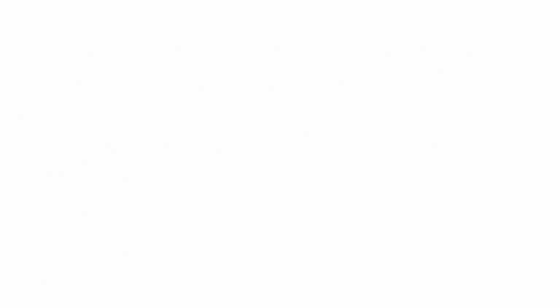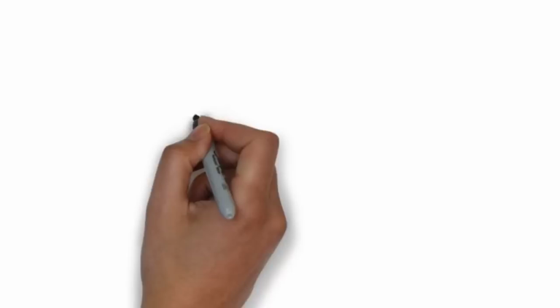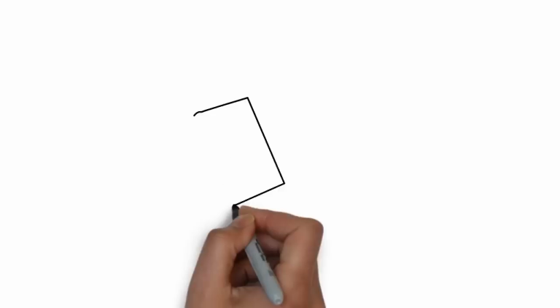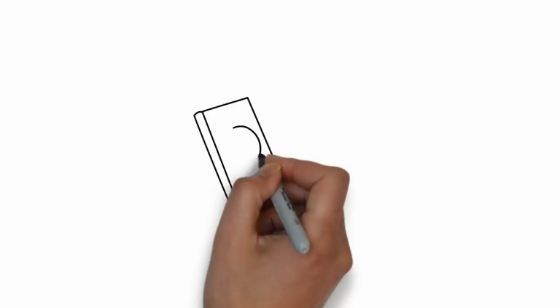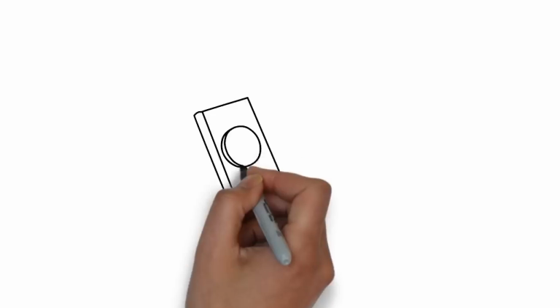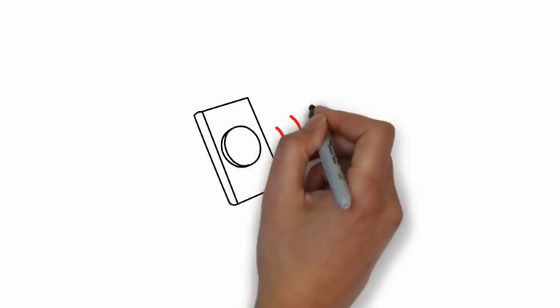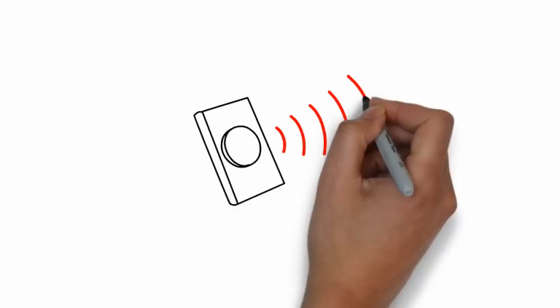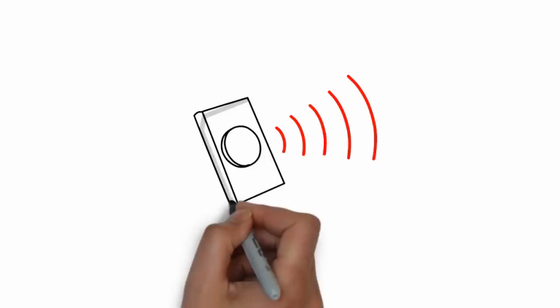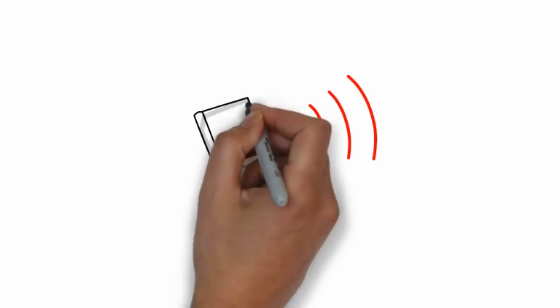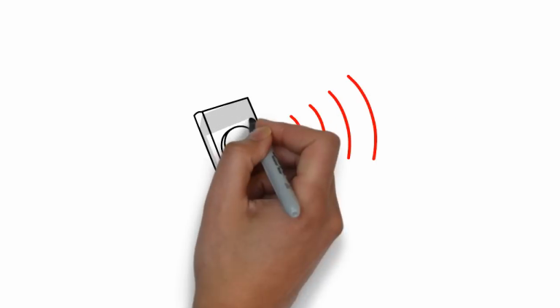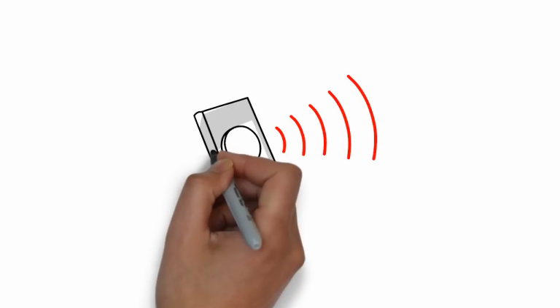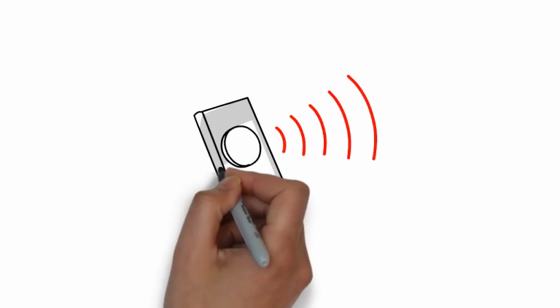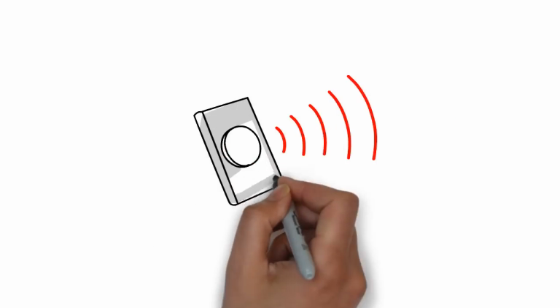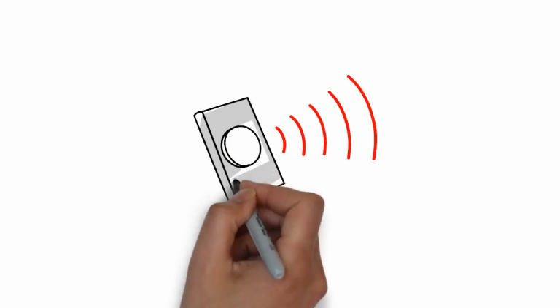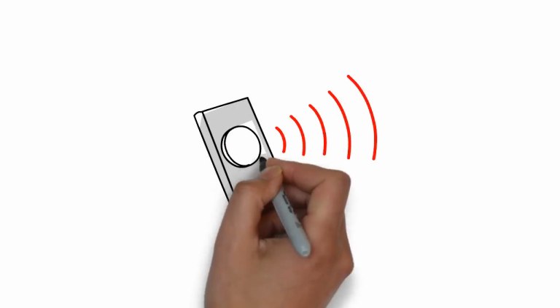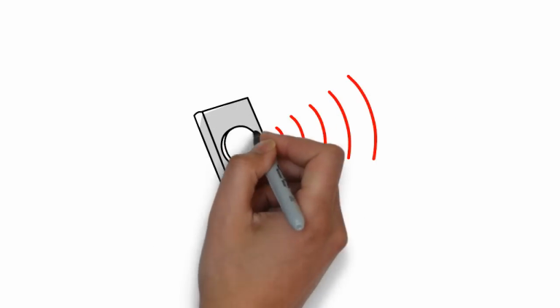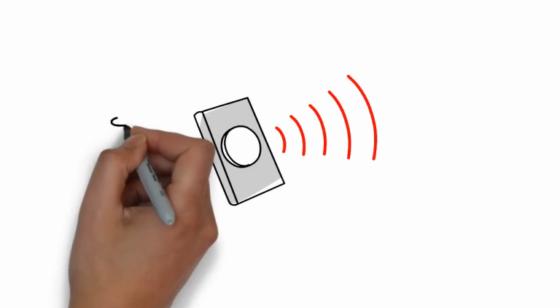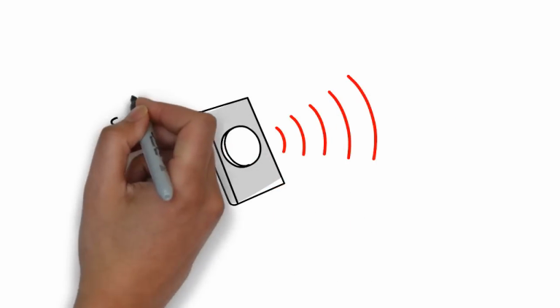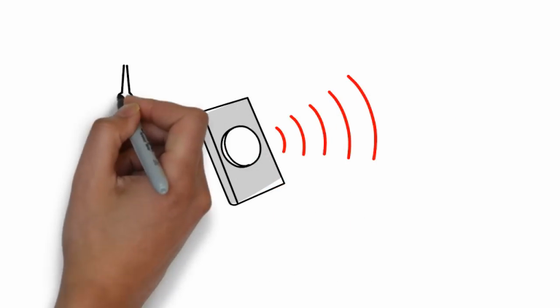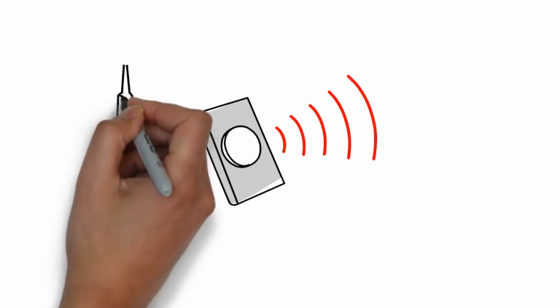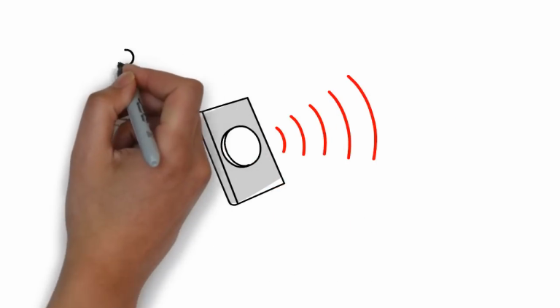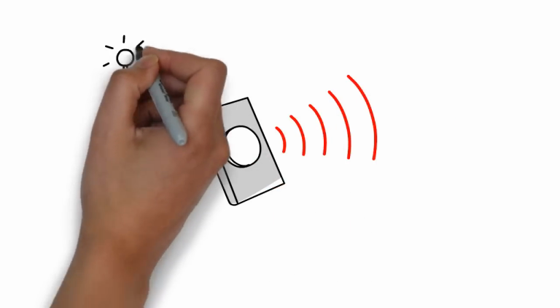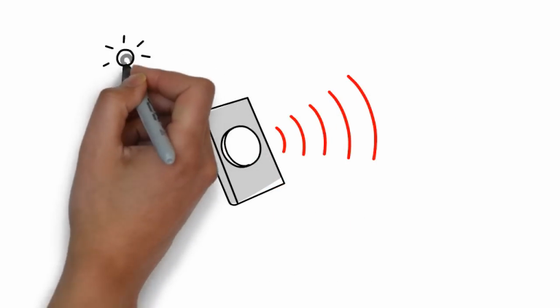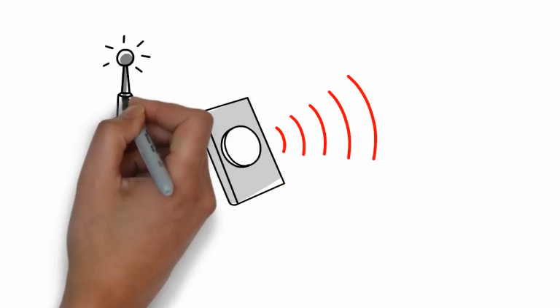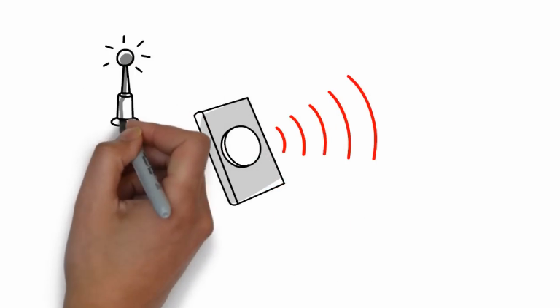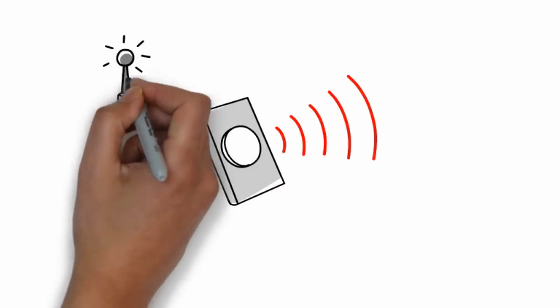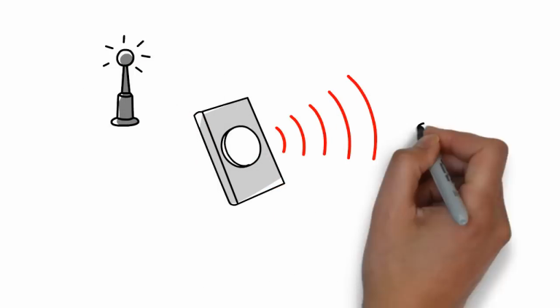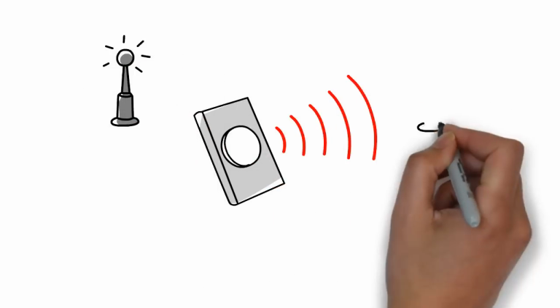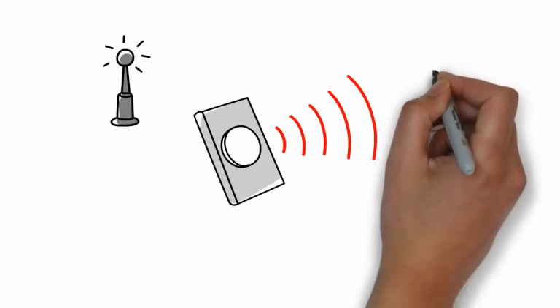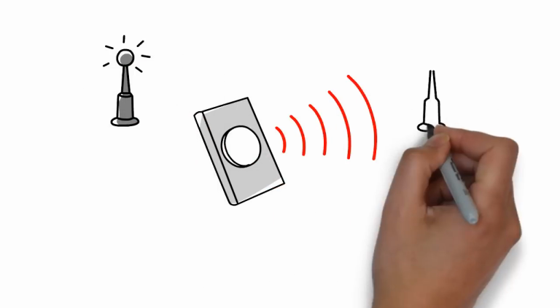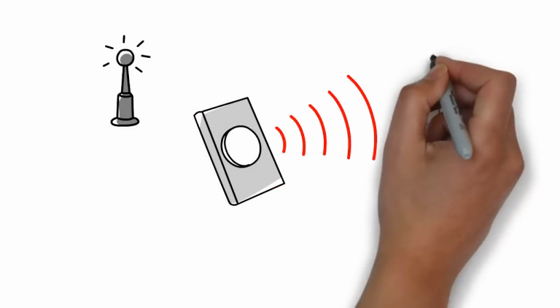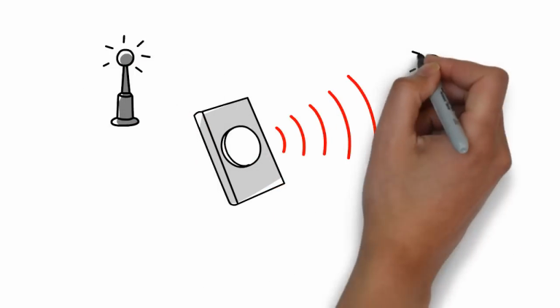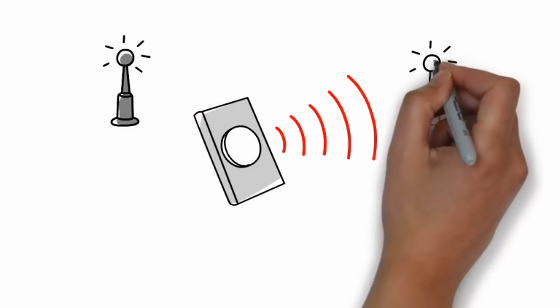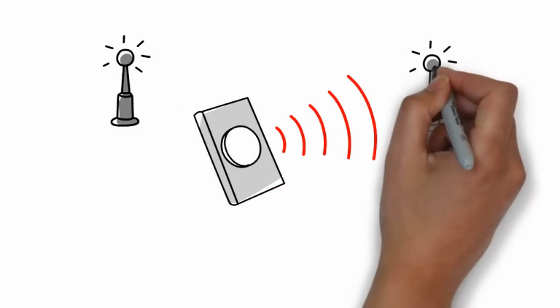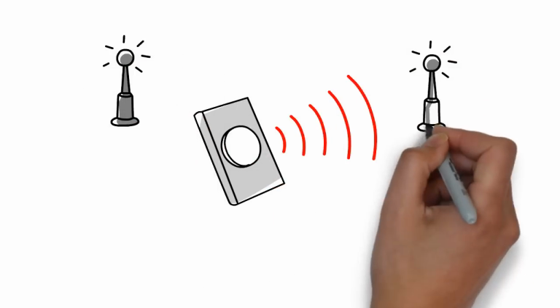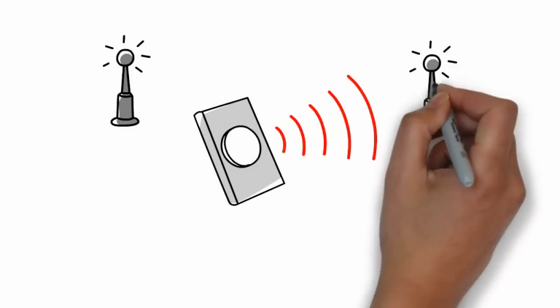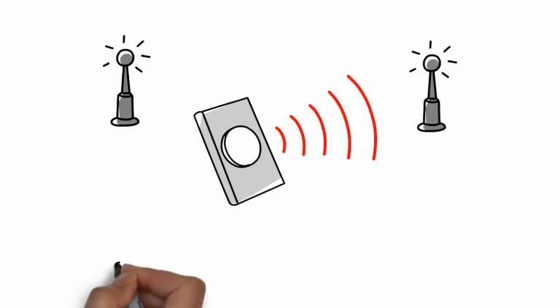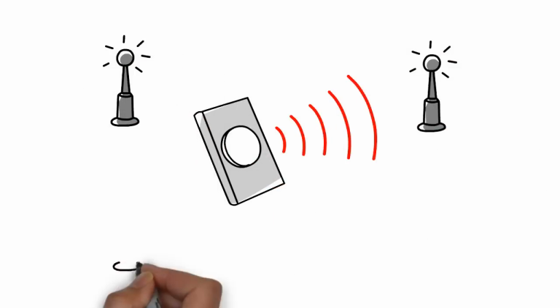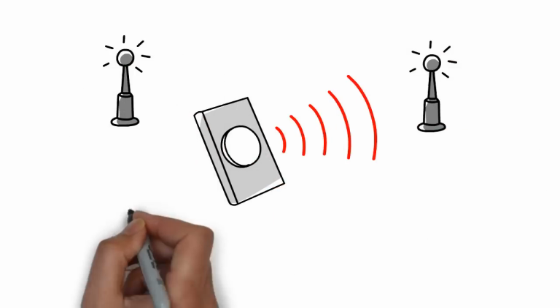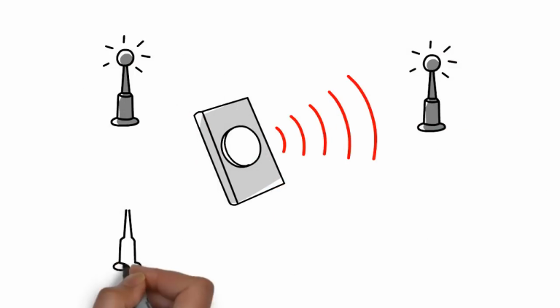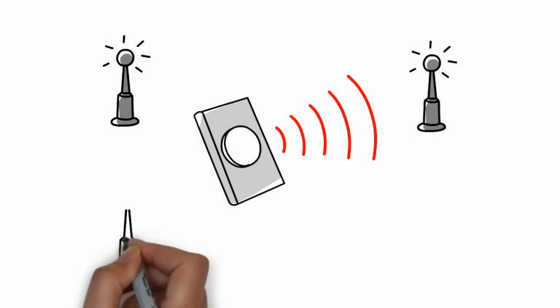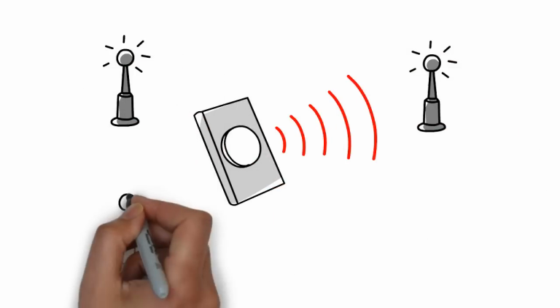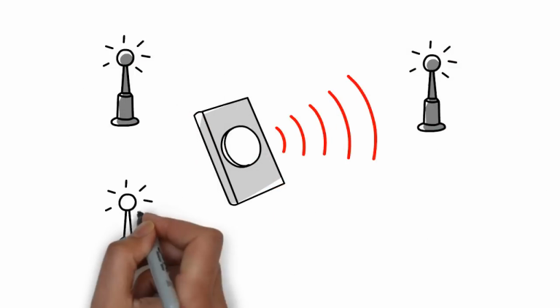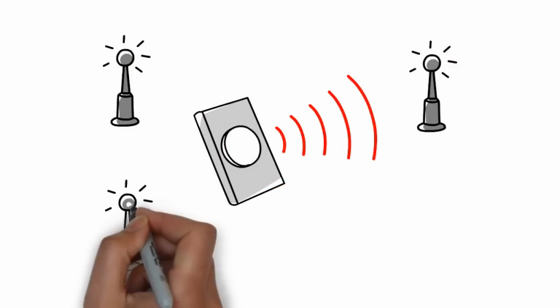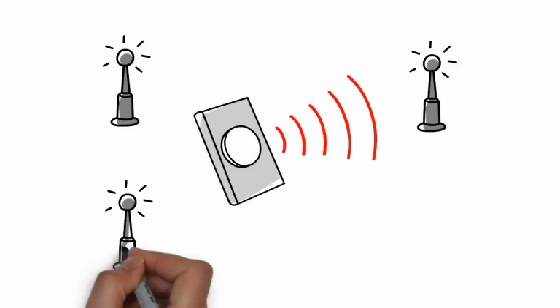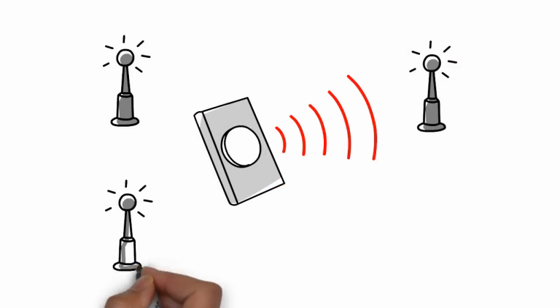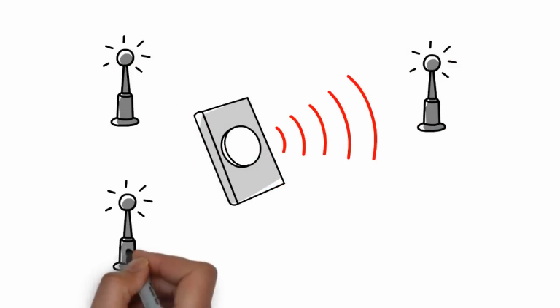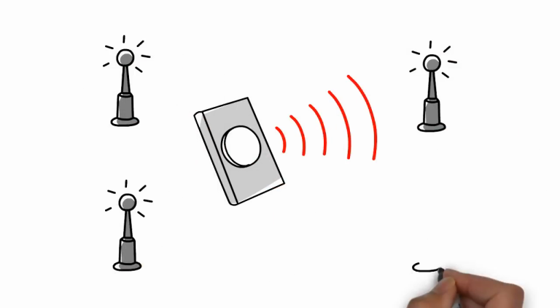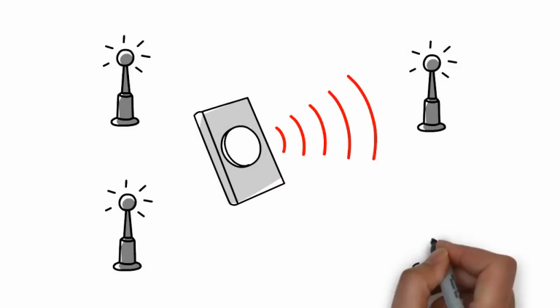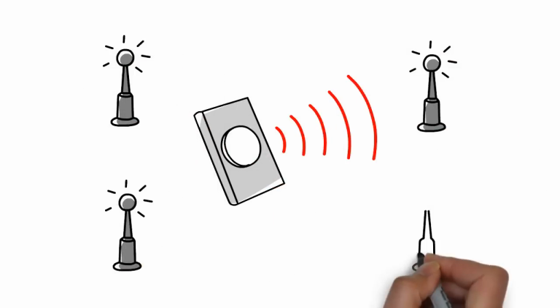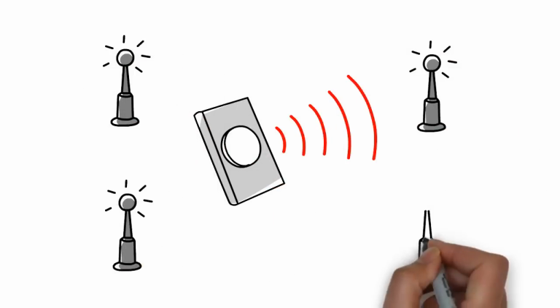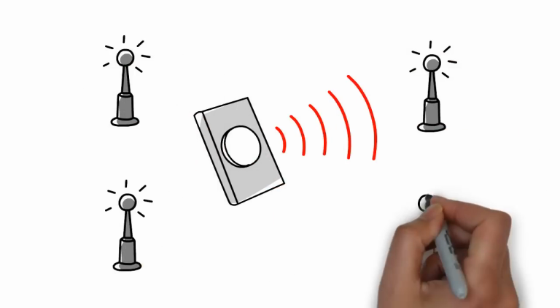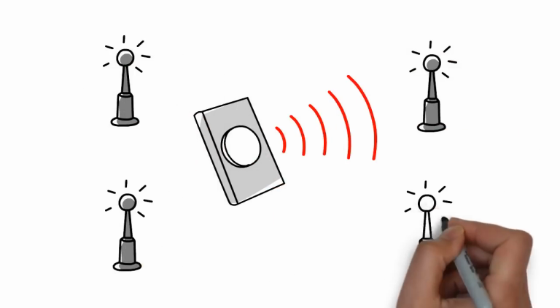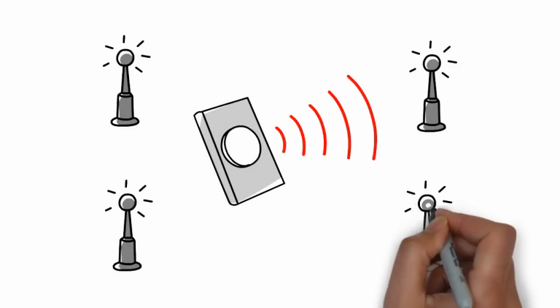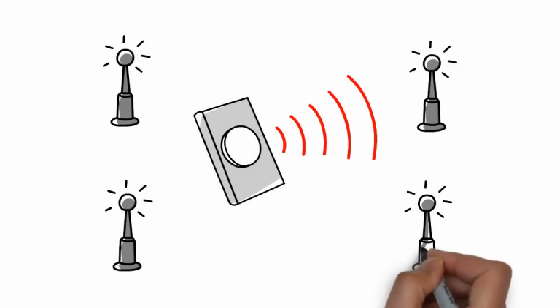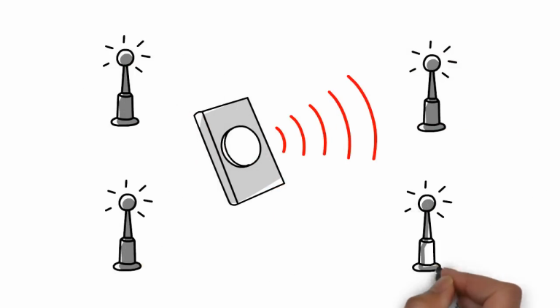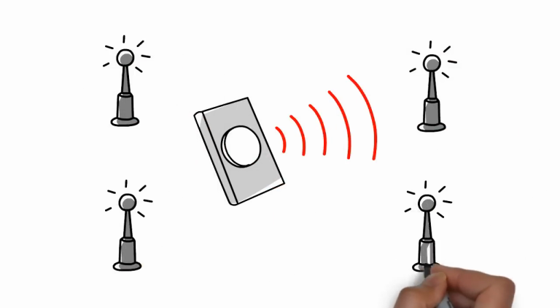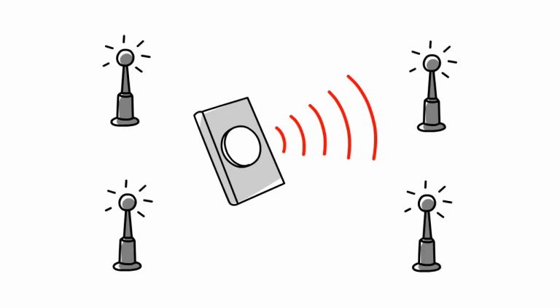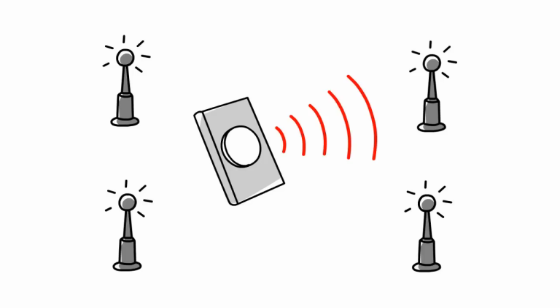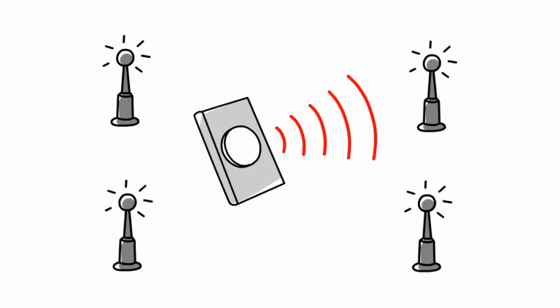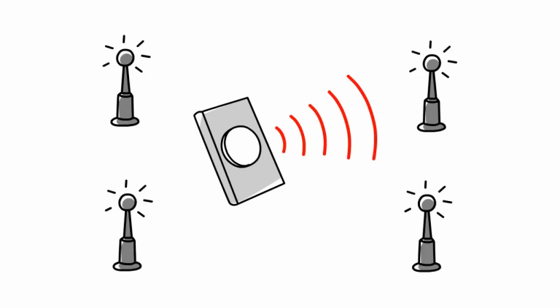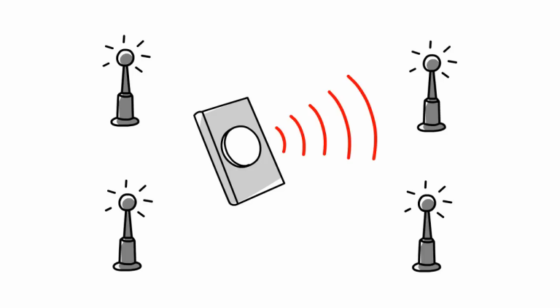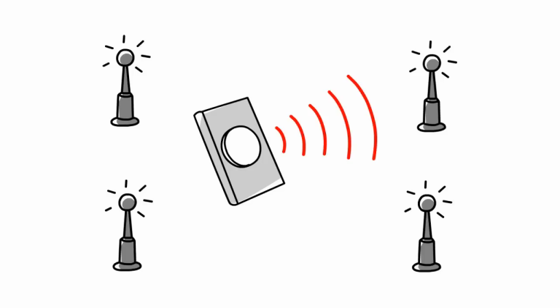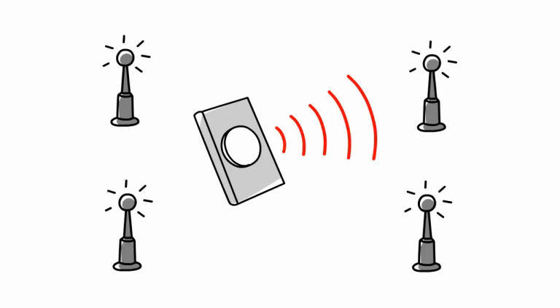When activated, the switch broadcasts wirelessly to the outside world. We have standard receivers available to receive those messages.